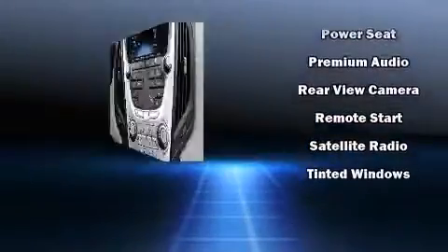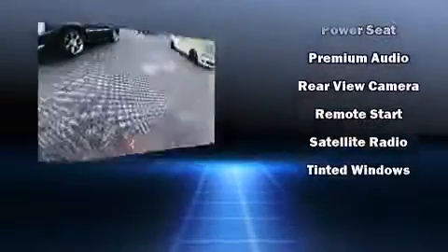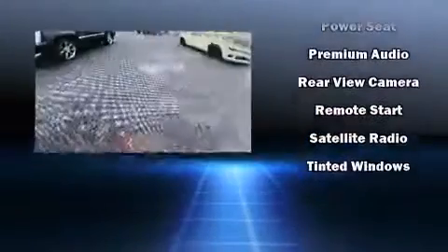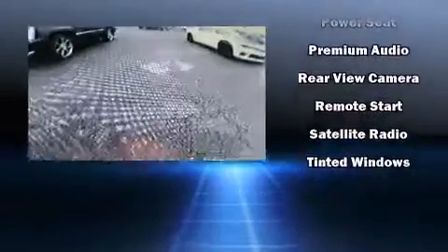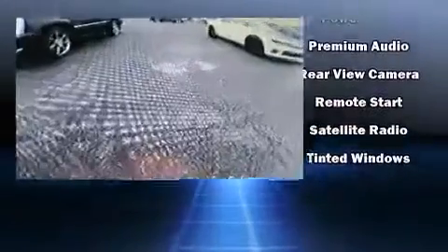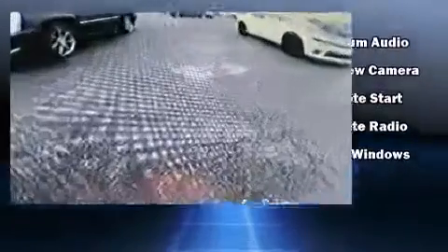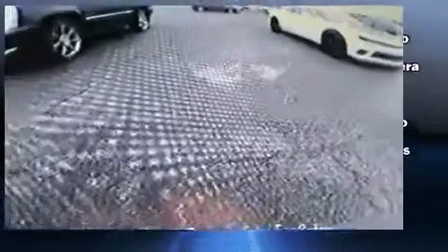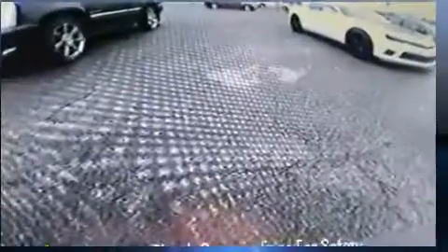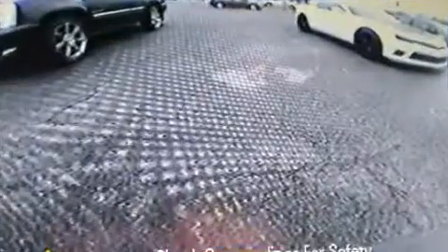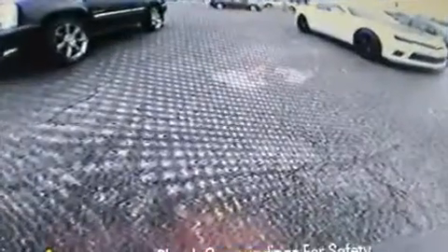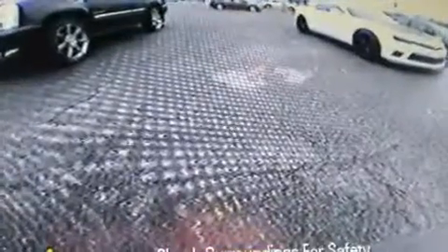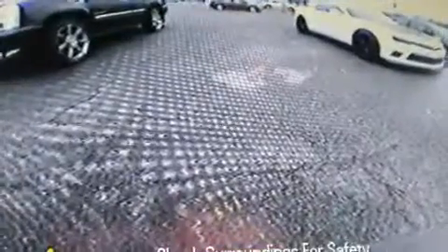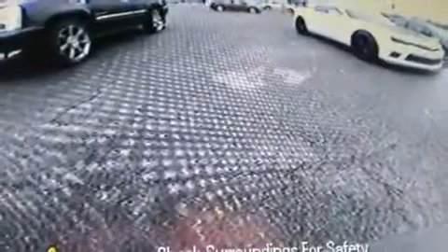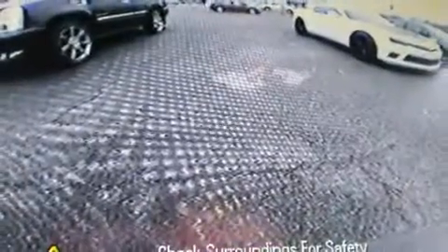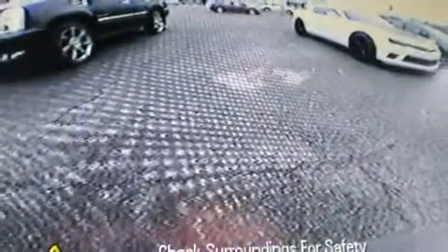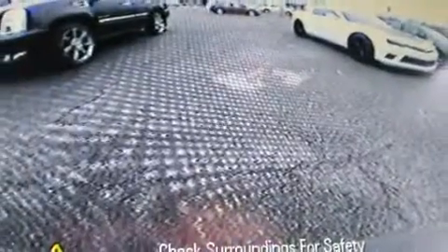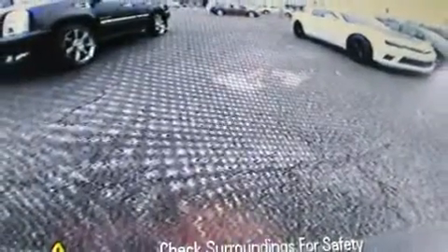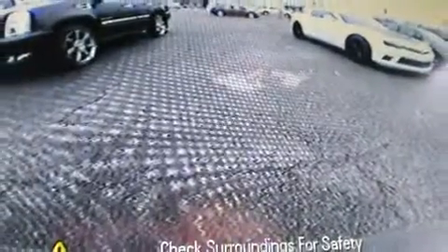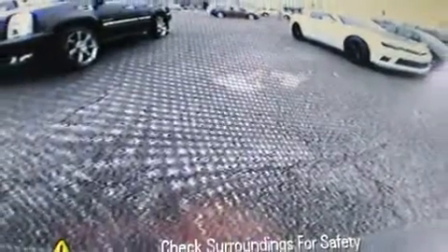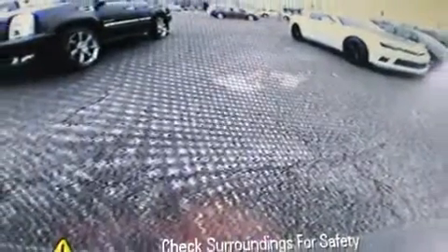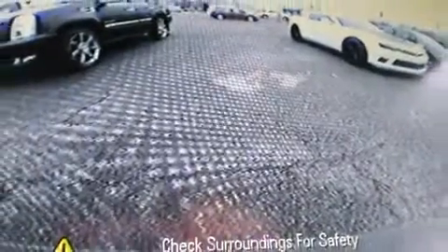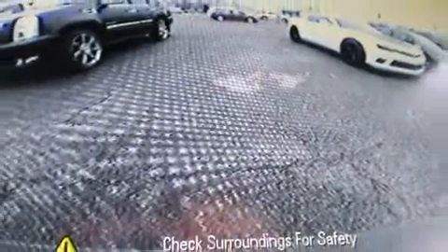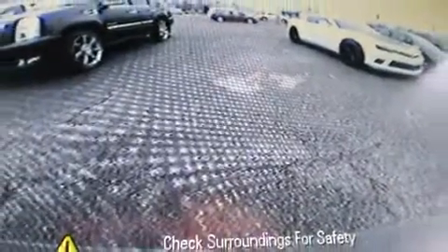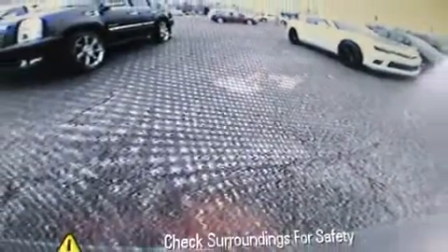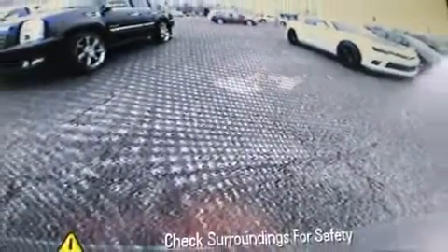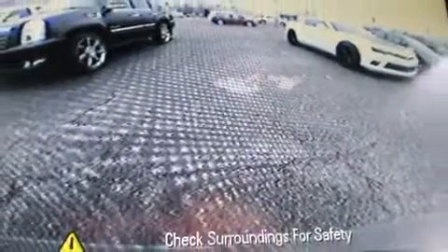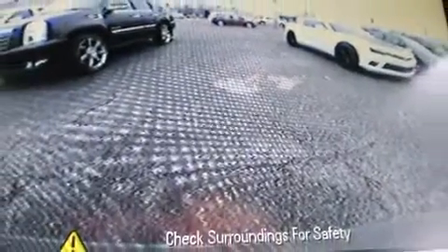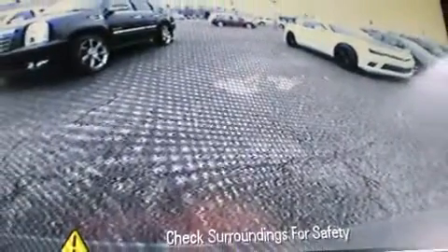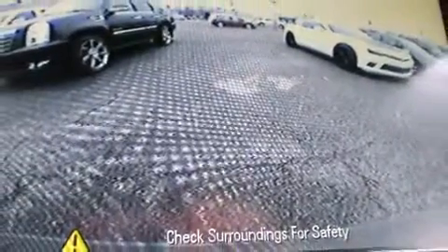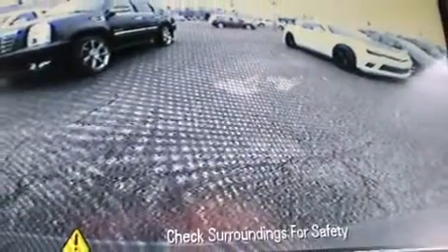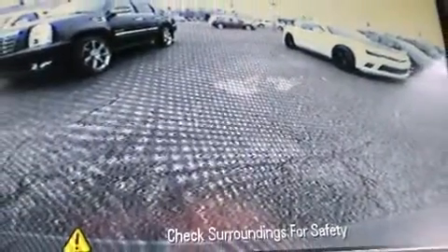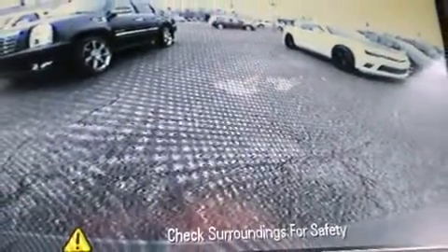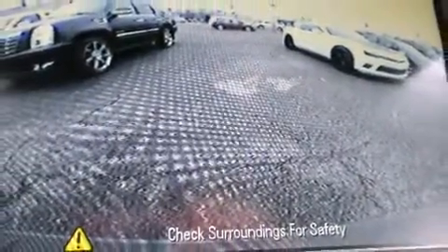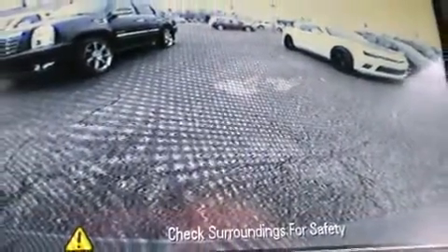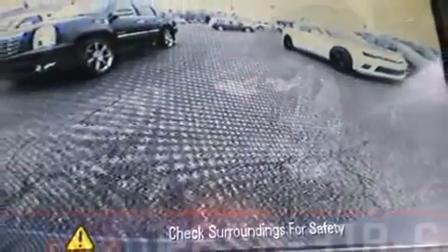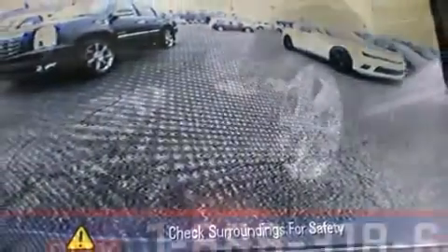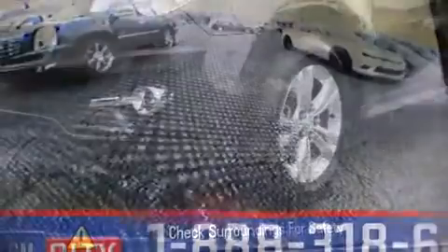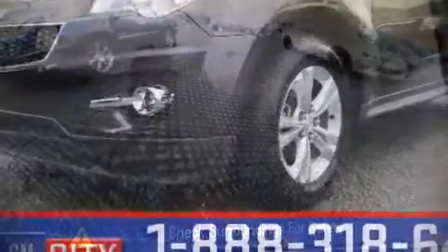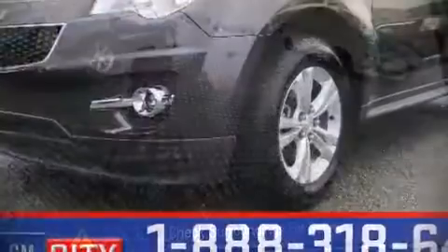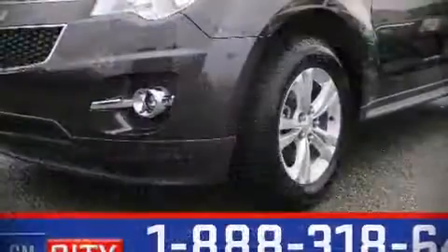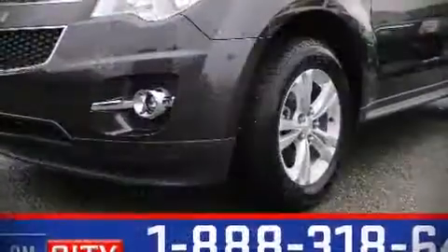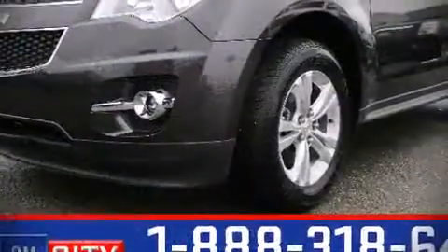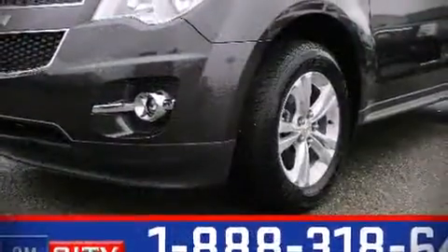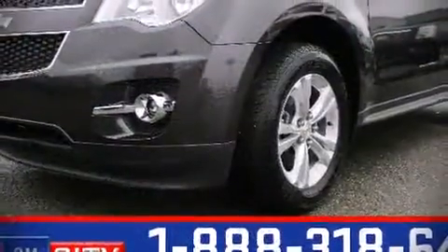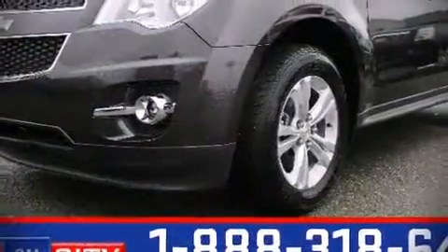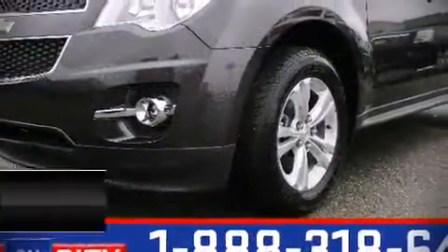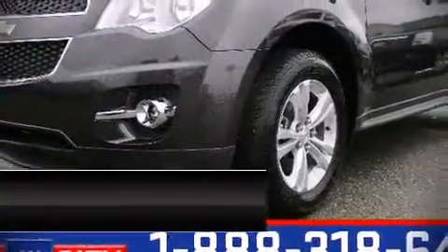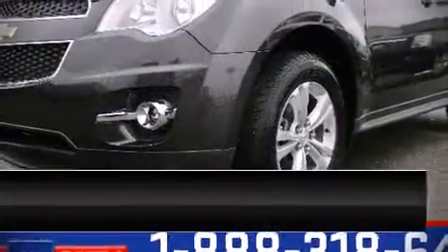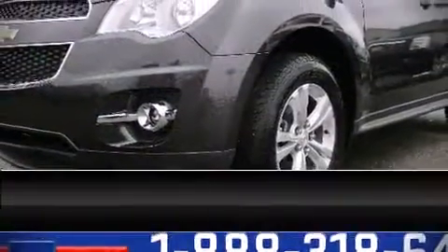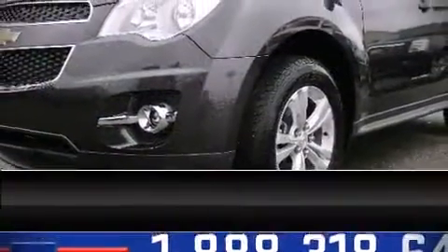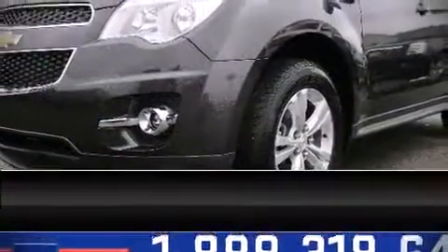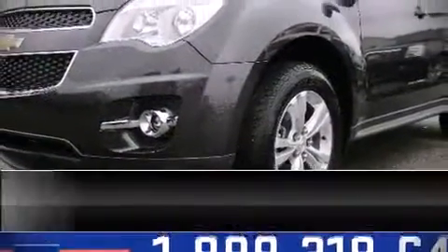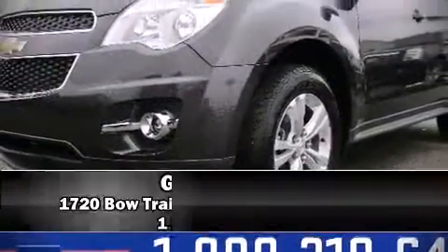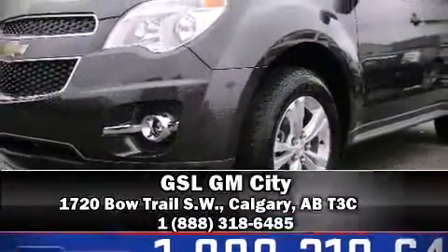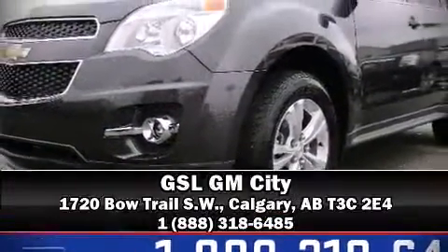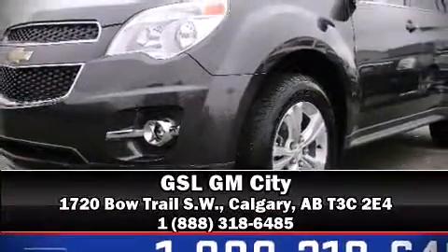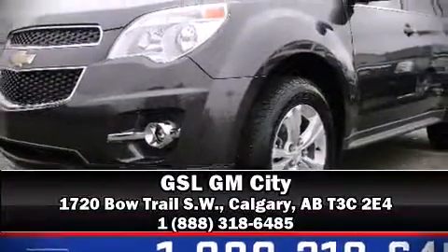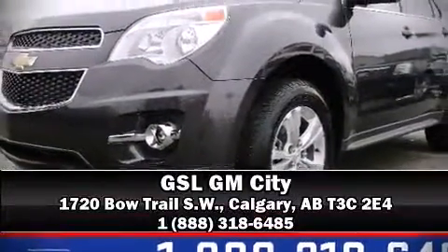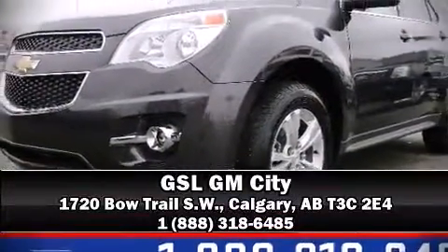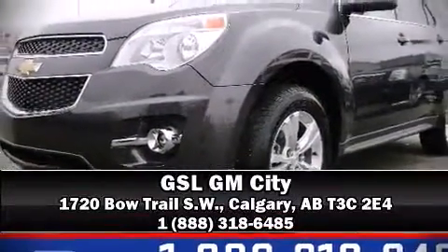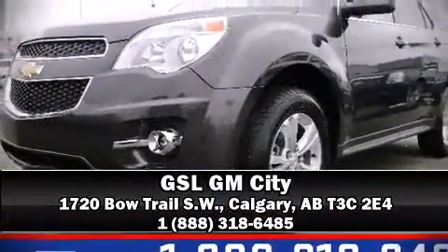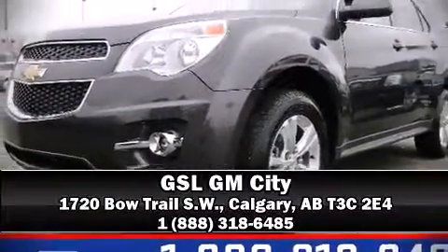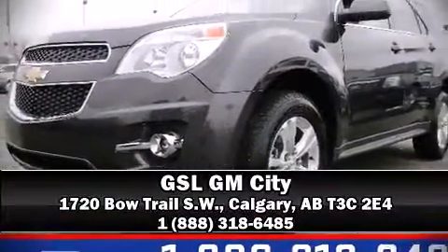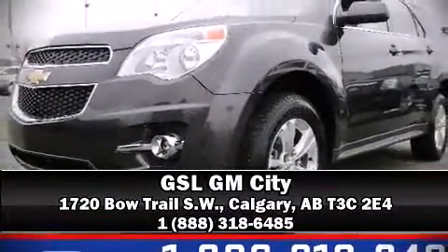Atop the road surface, no matter how challenging the driving conditions. Stop by our dealership or give us a call for more information.